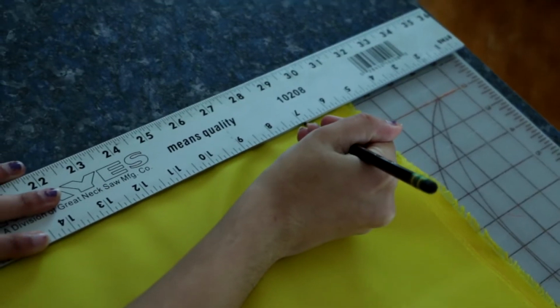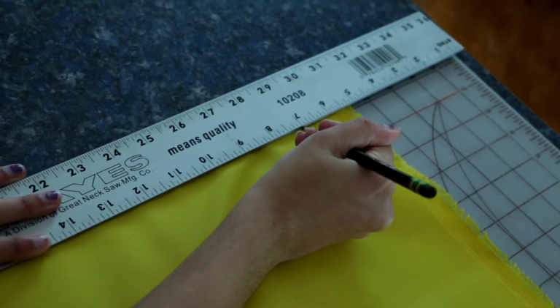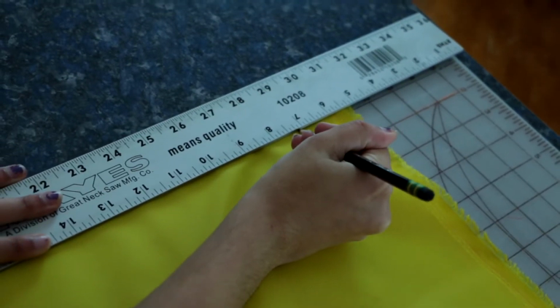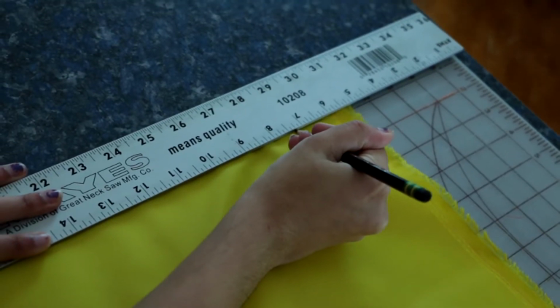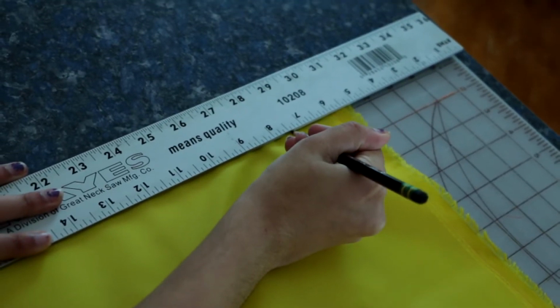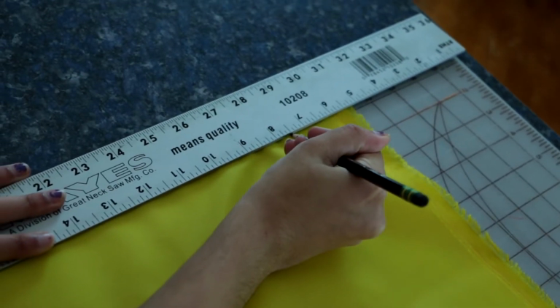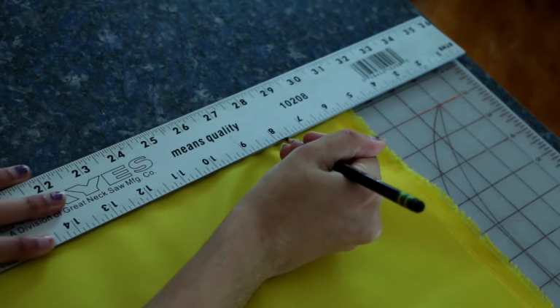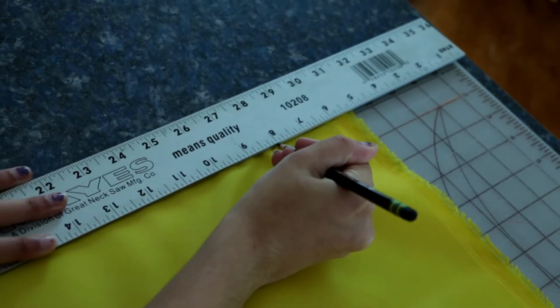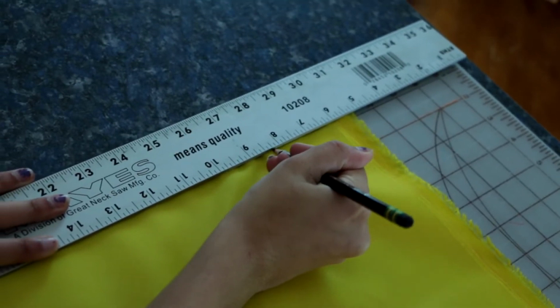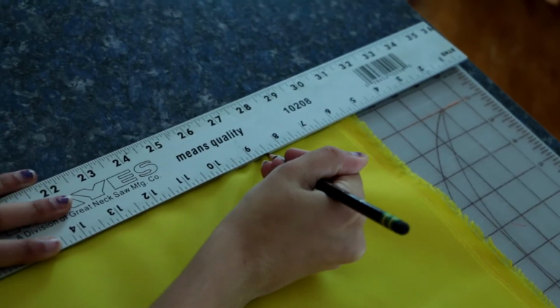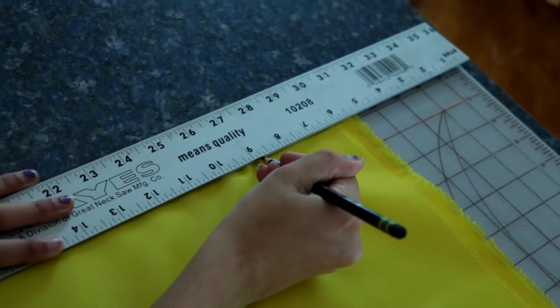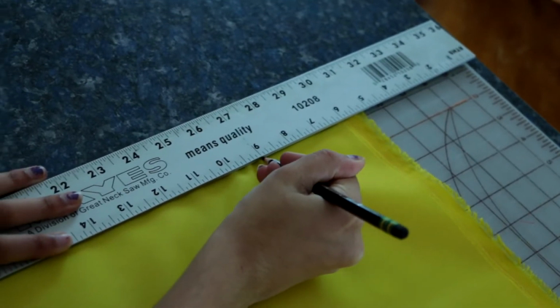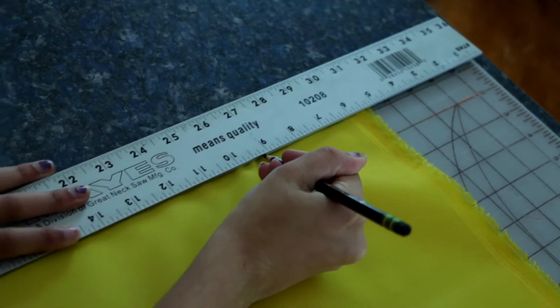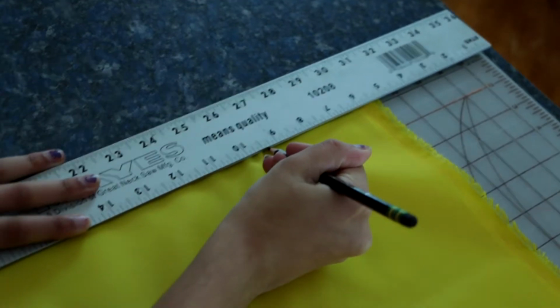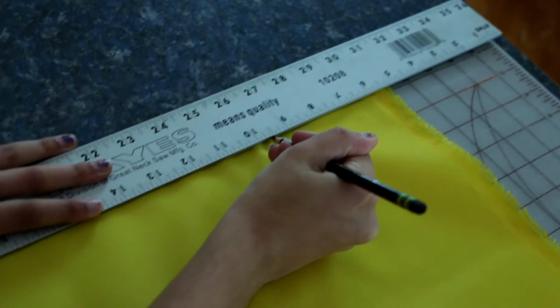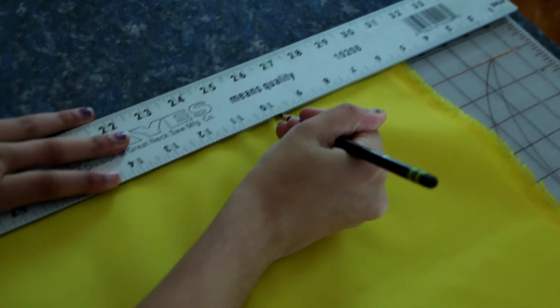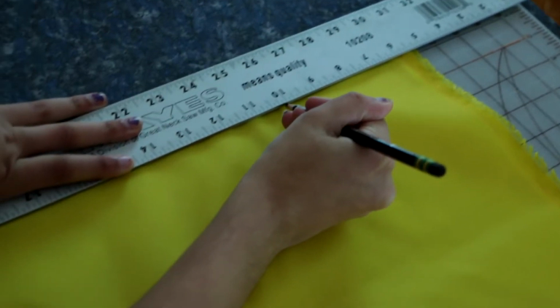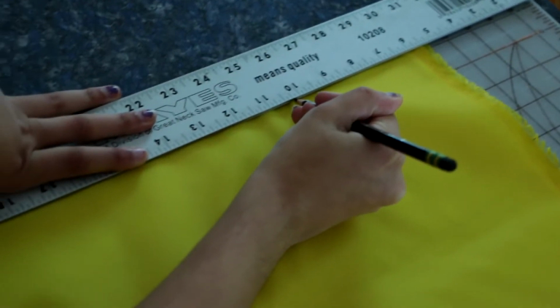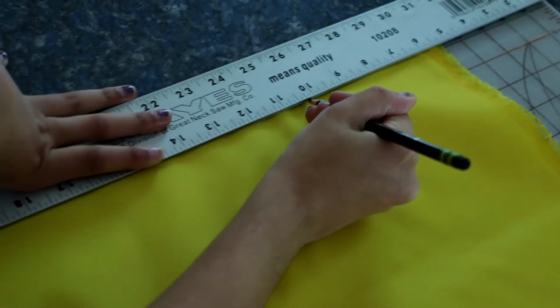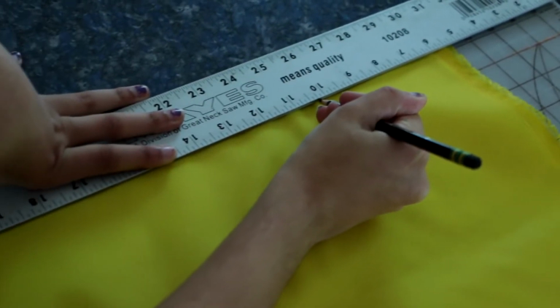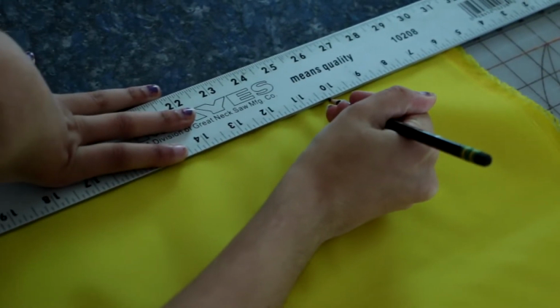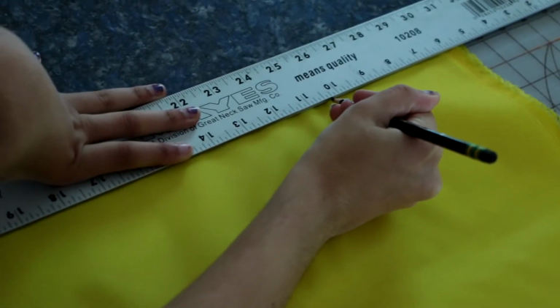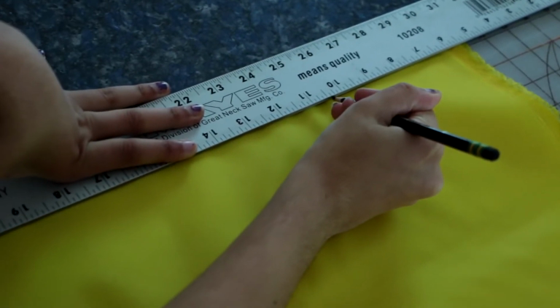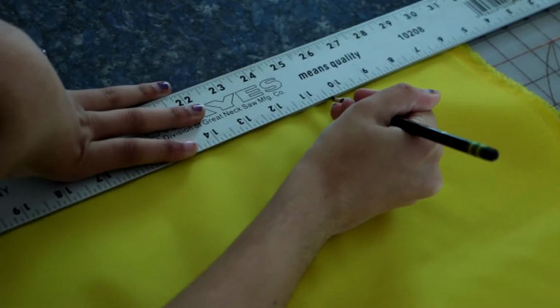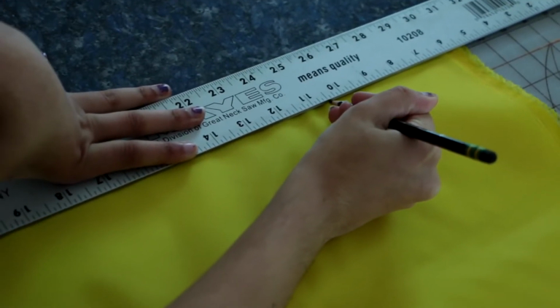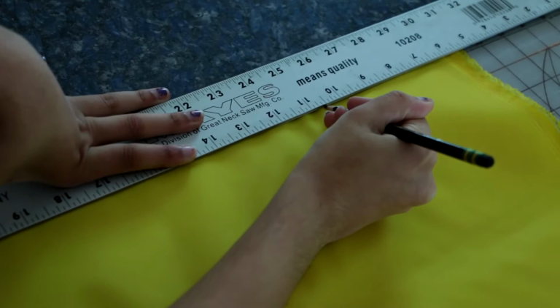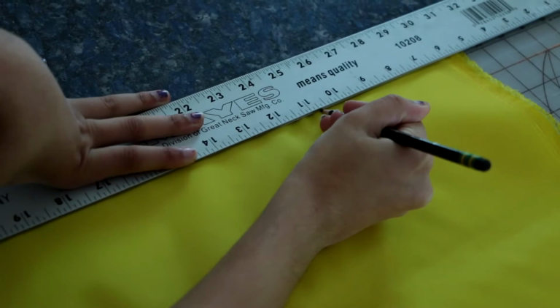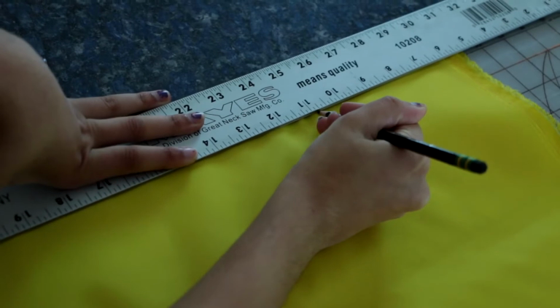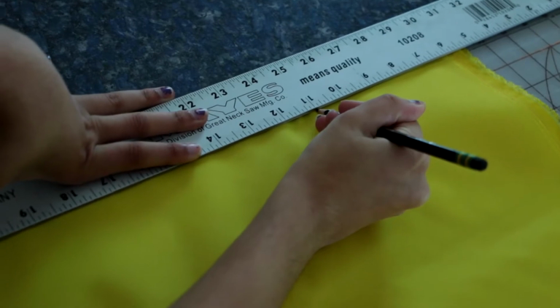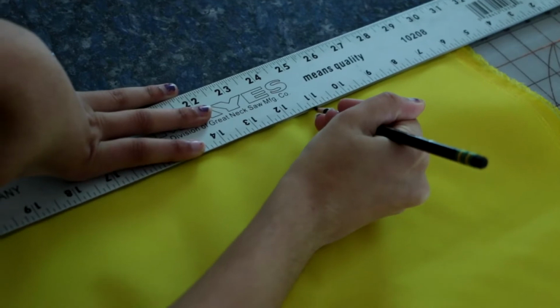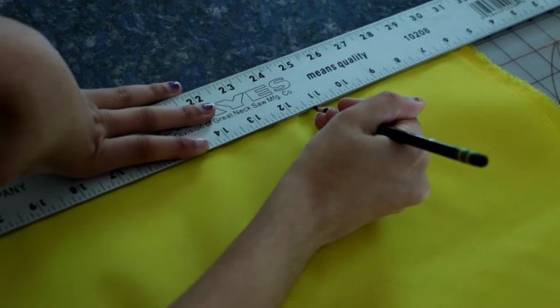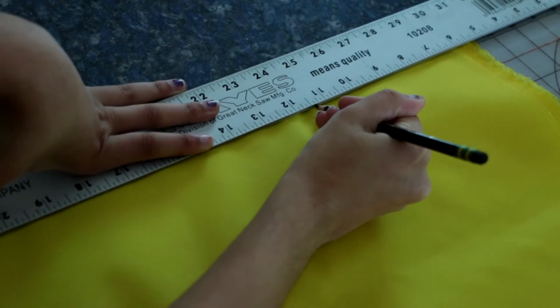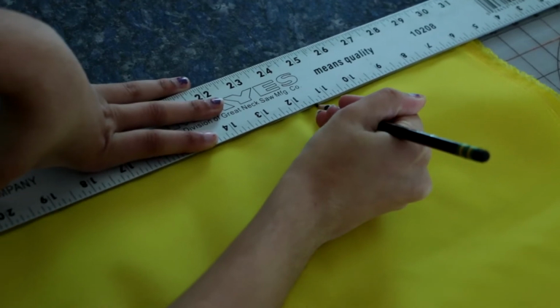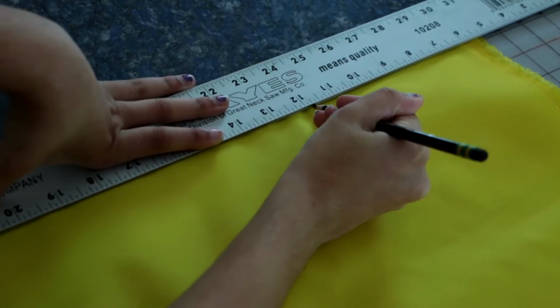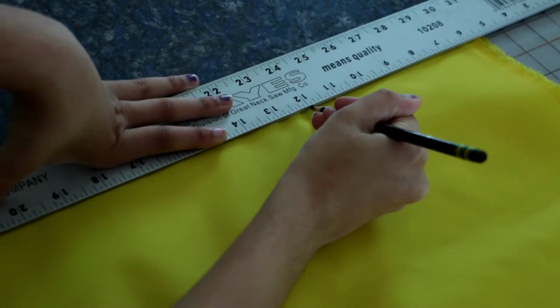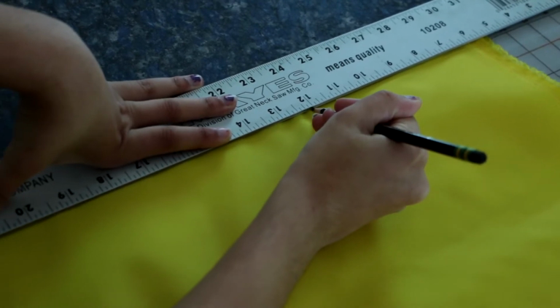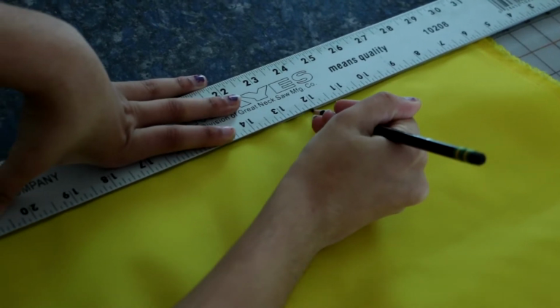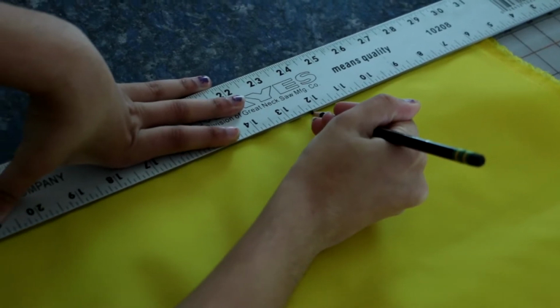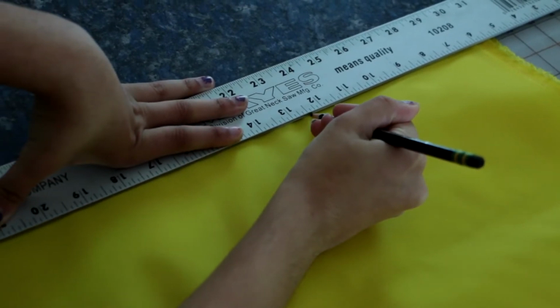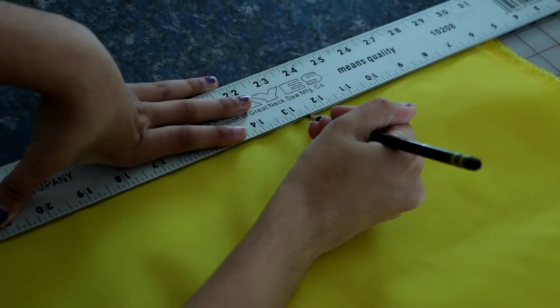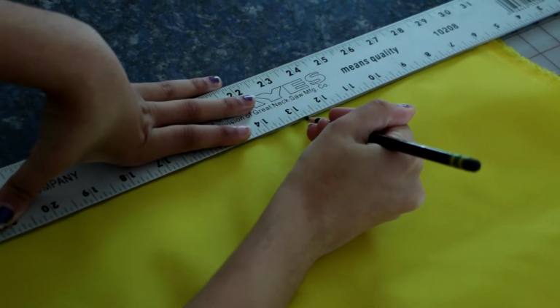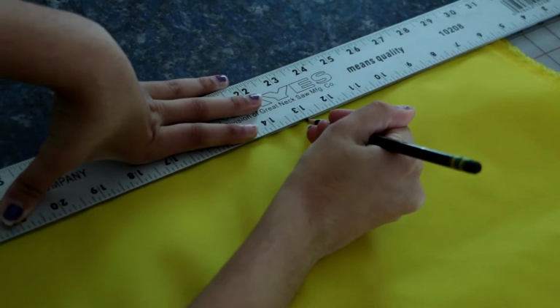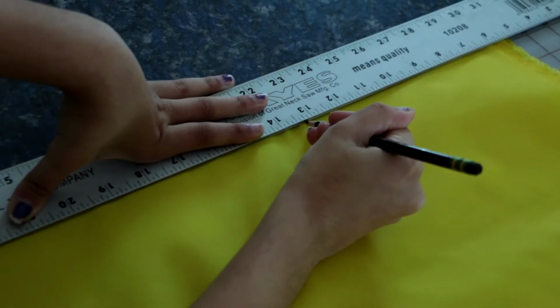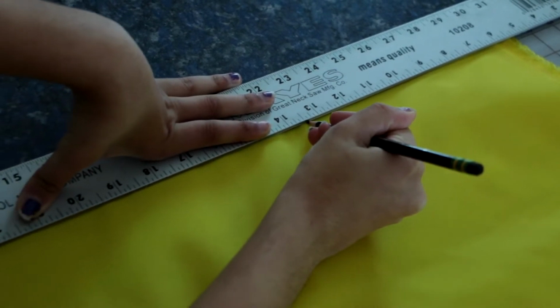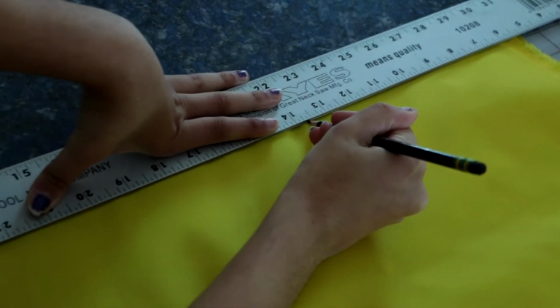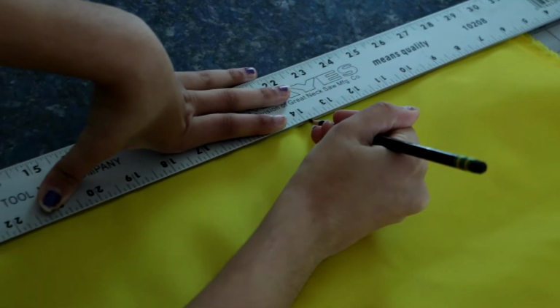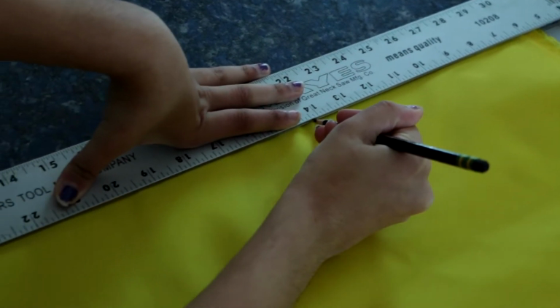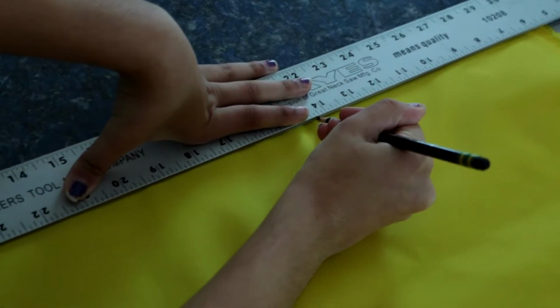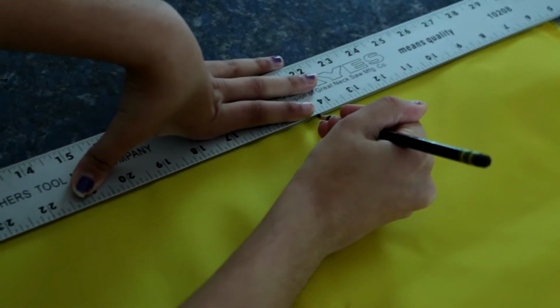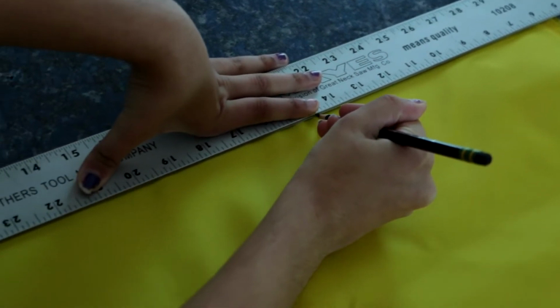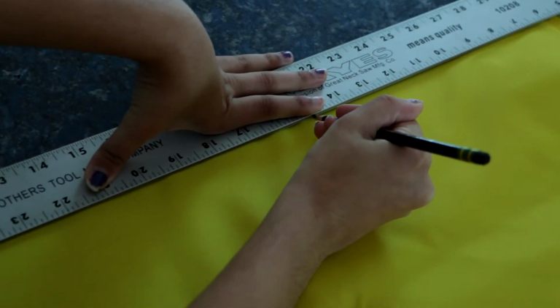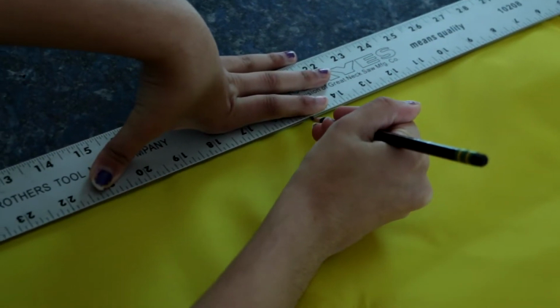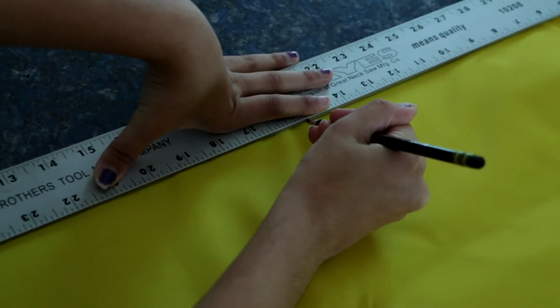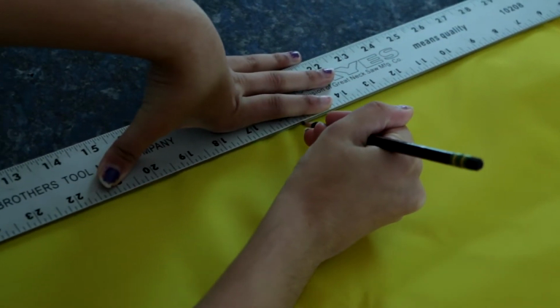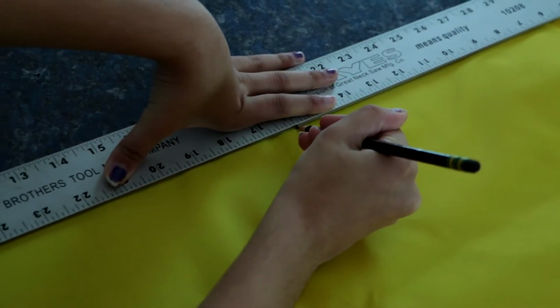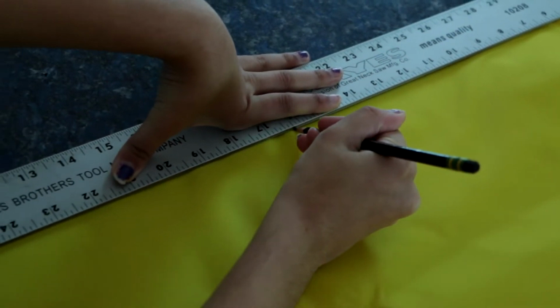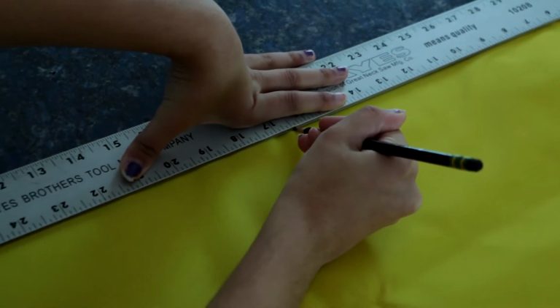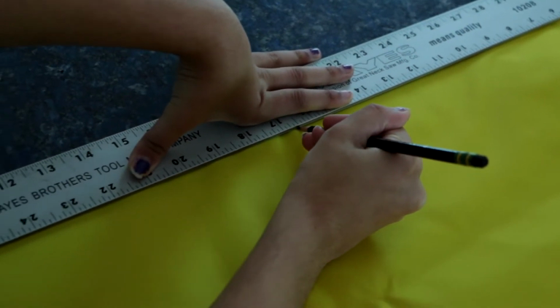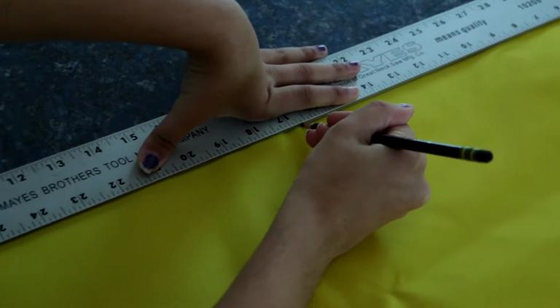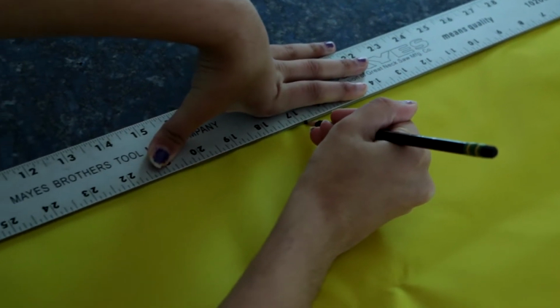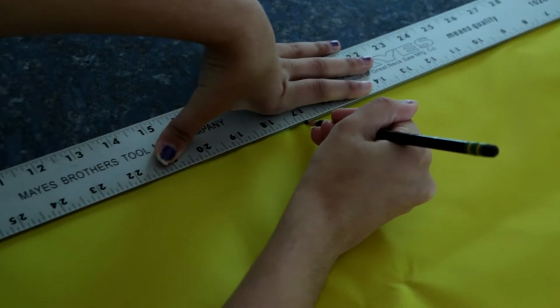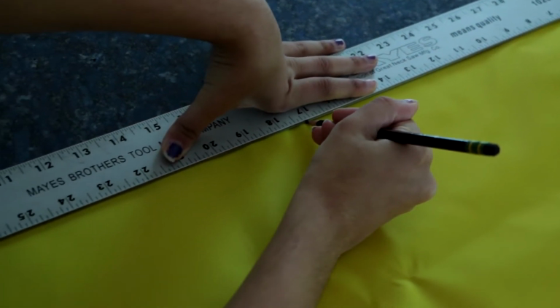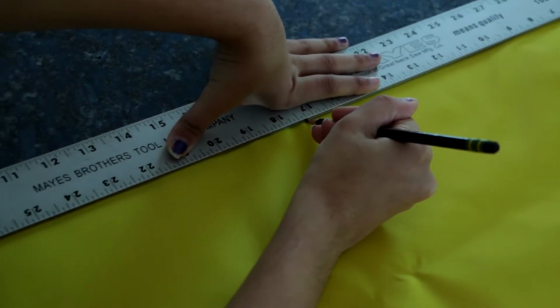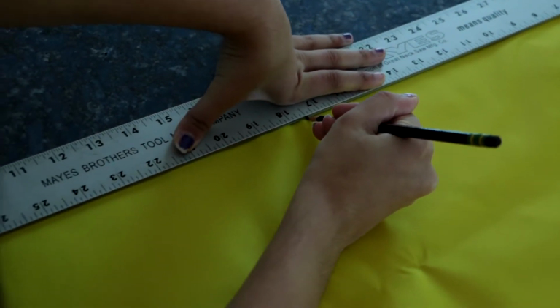The next thing you'll have to do is, using the pencil and yardstick, draw the pattern onto the fabric following the layout provided.